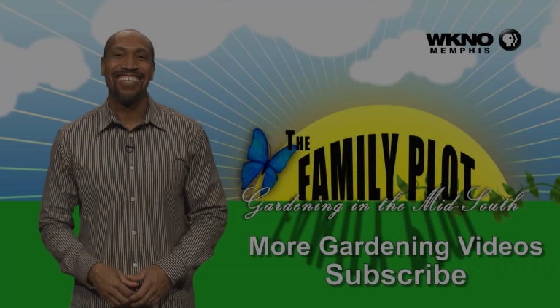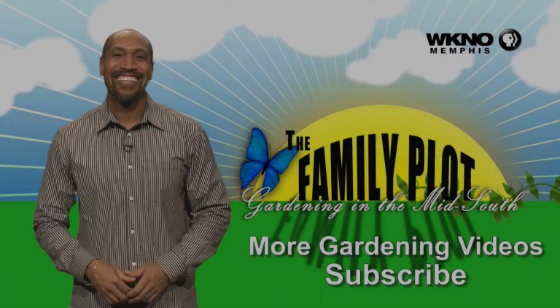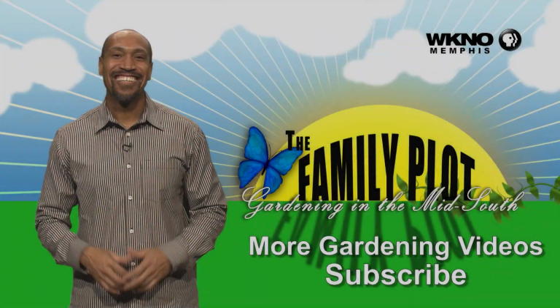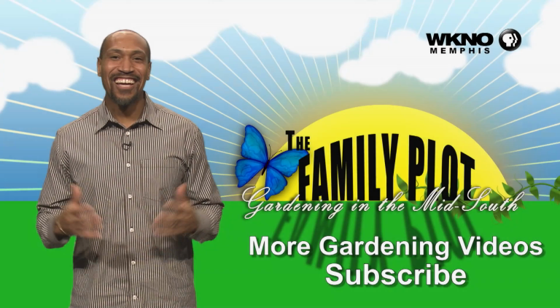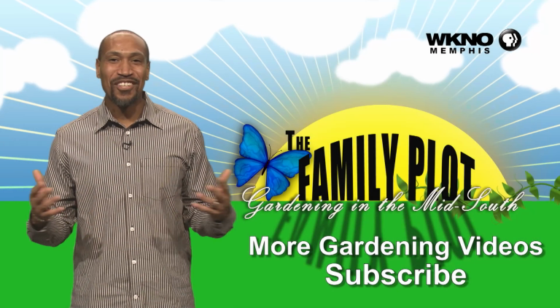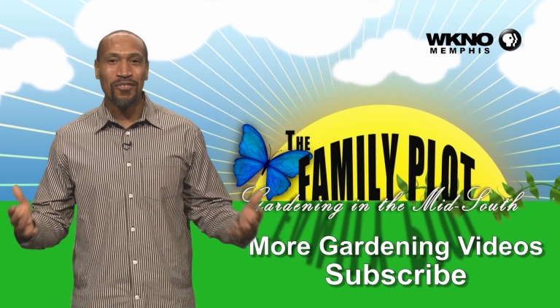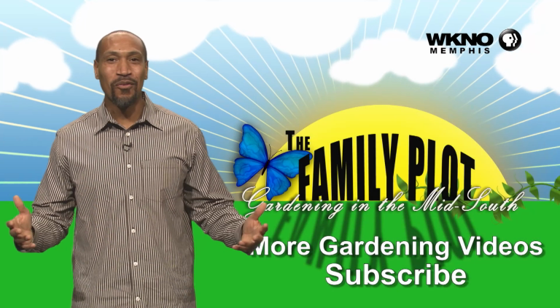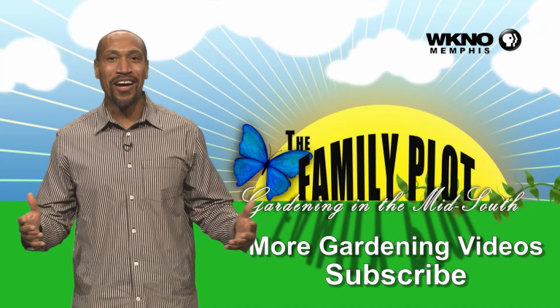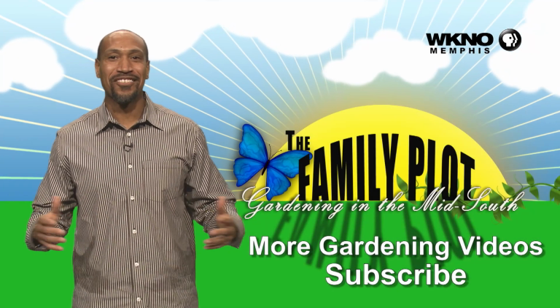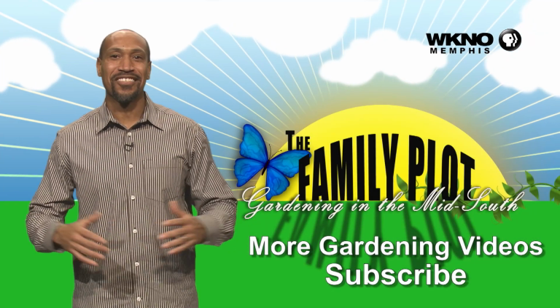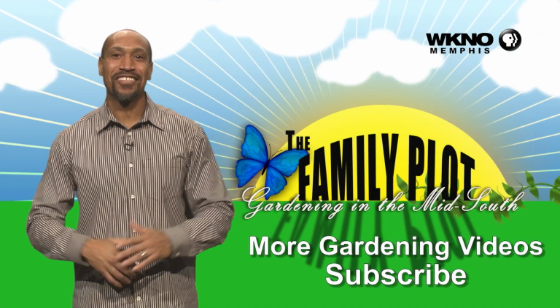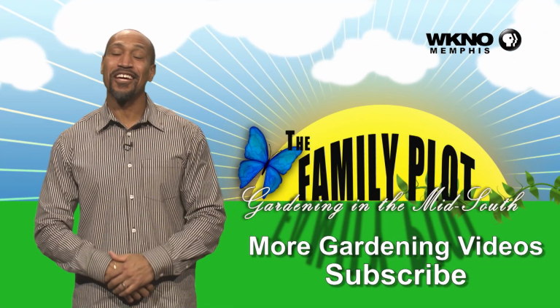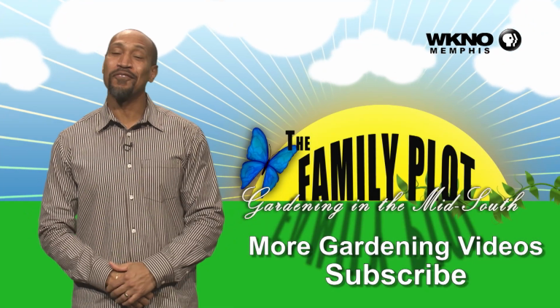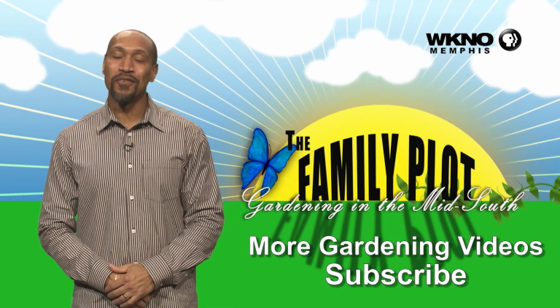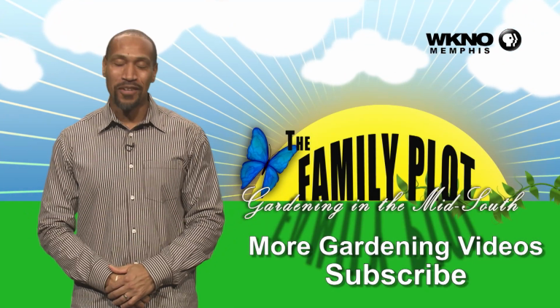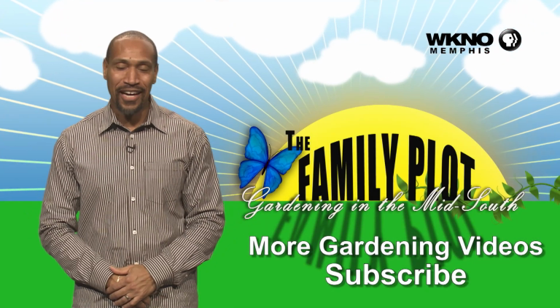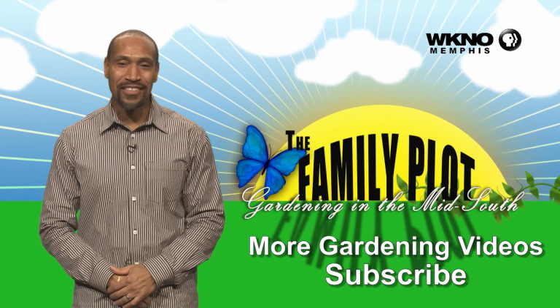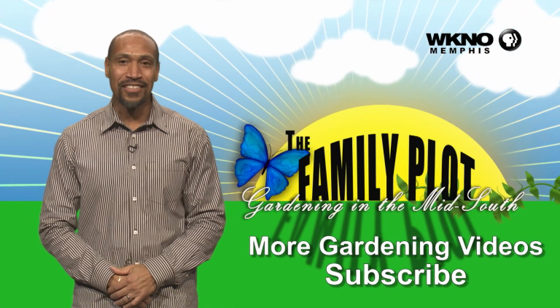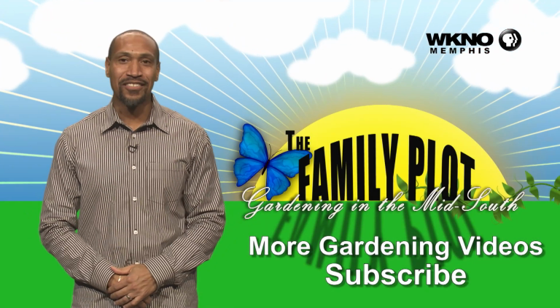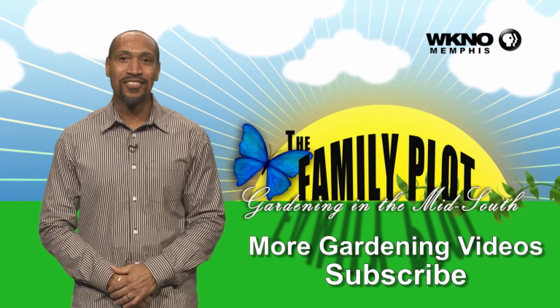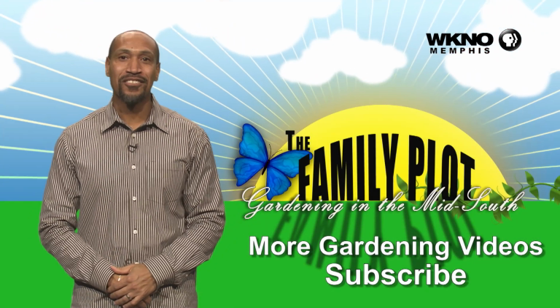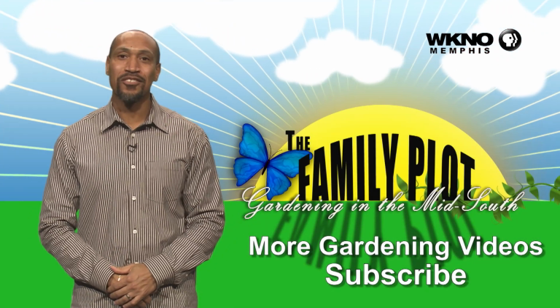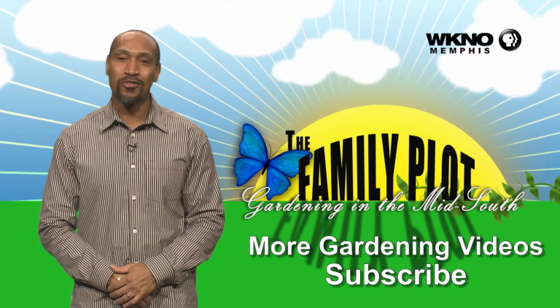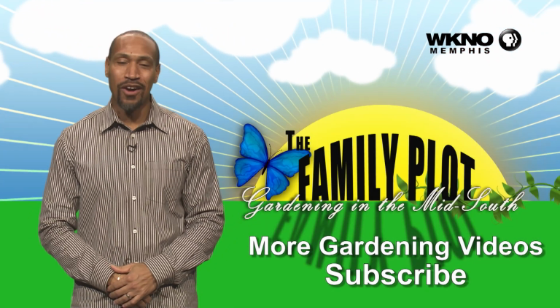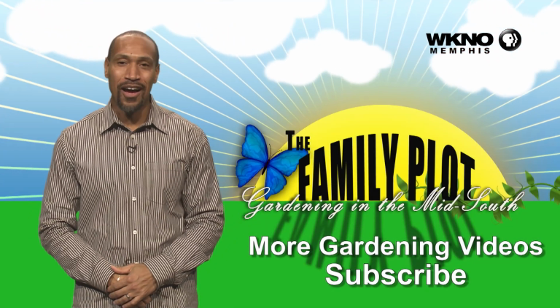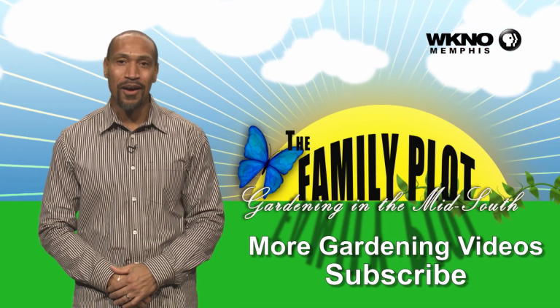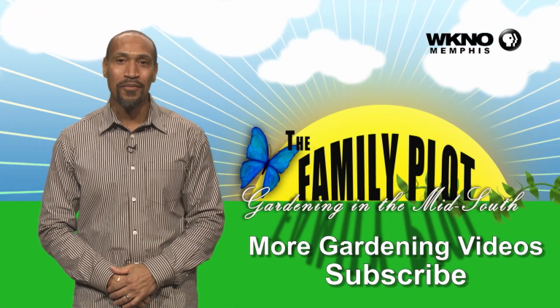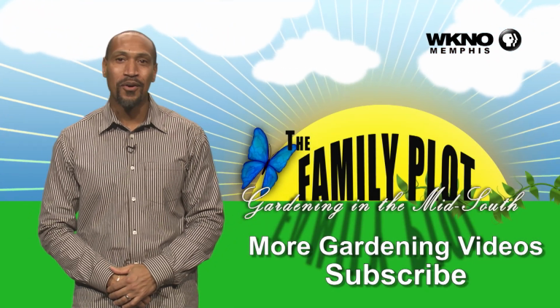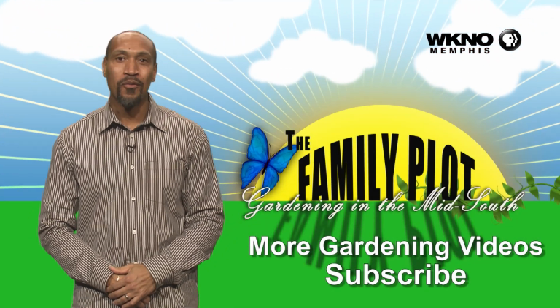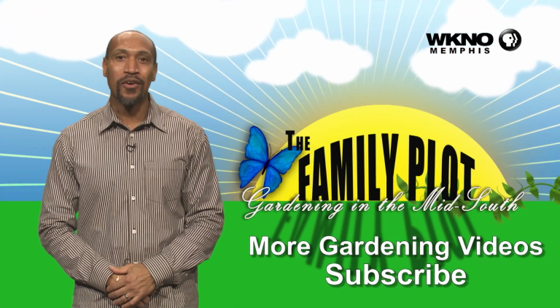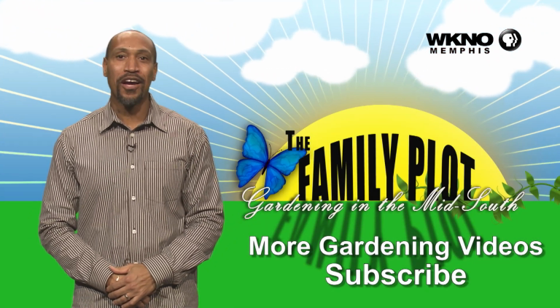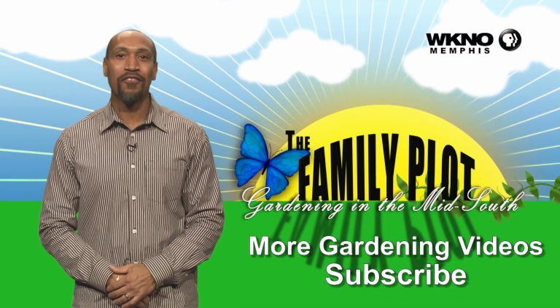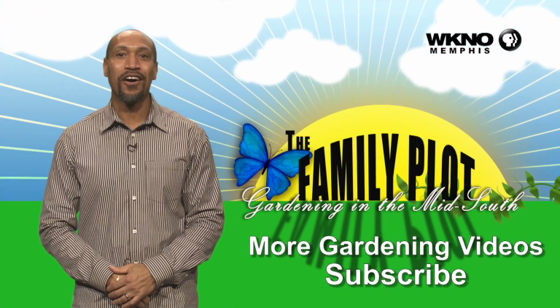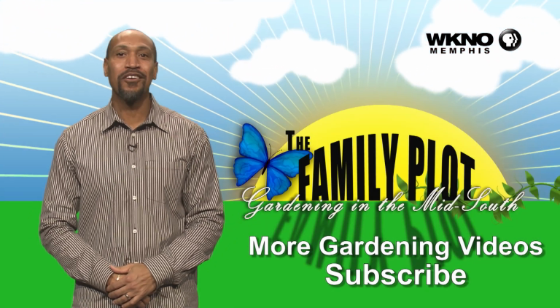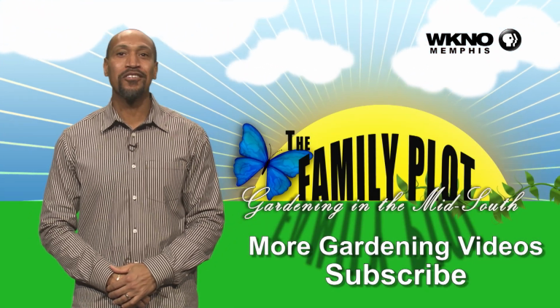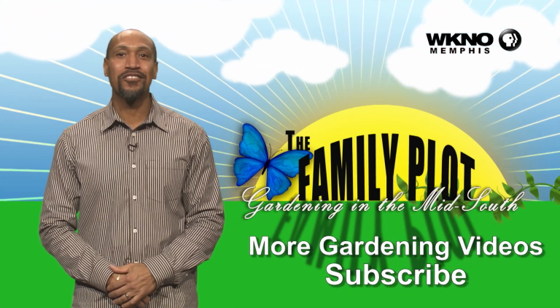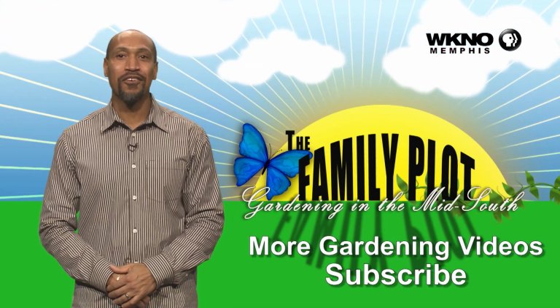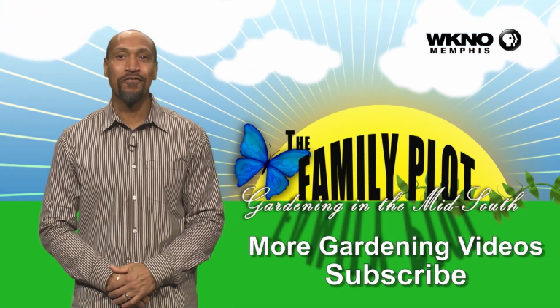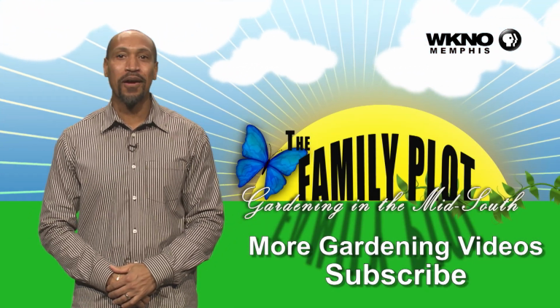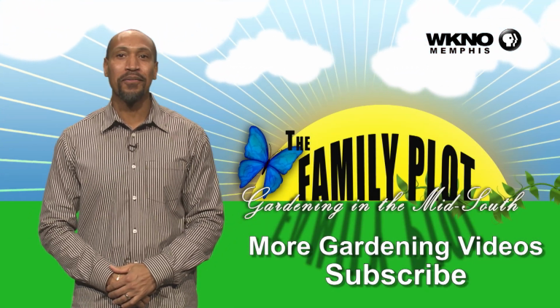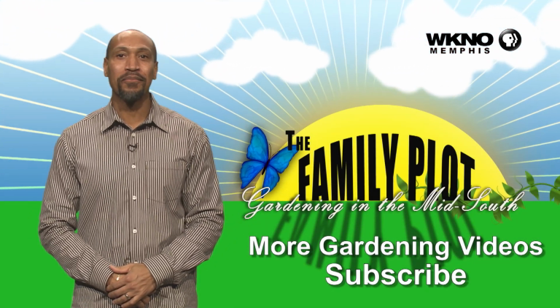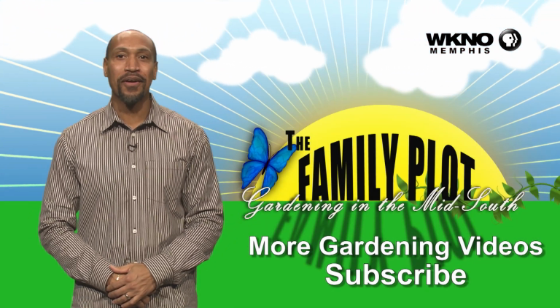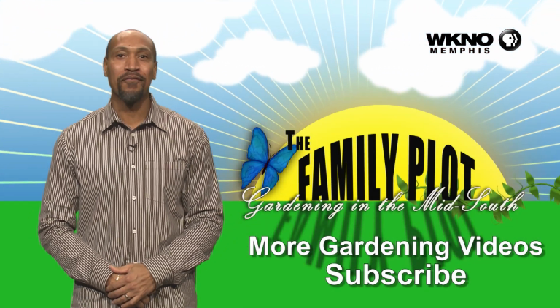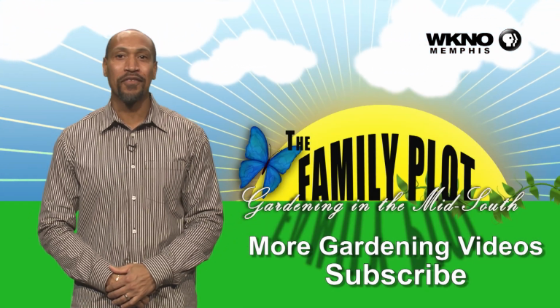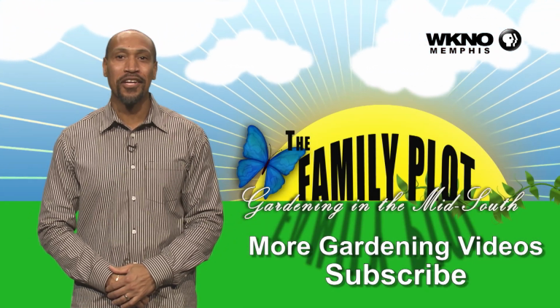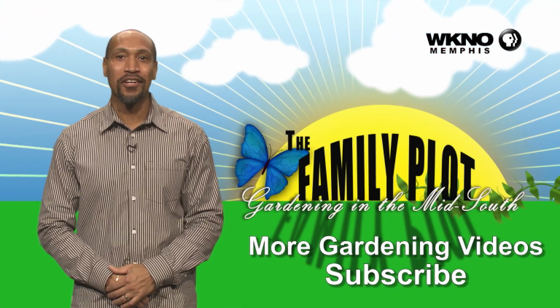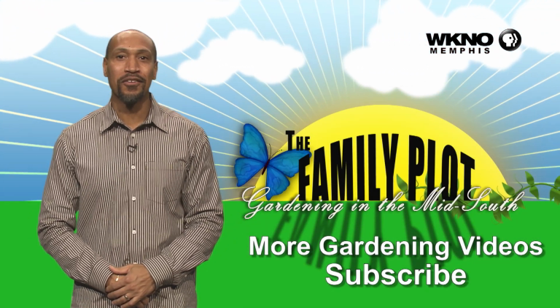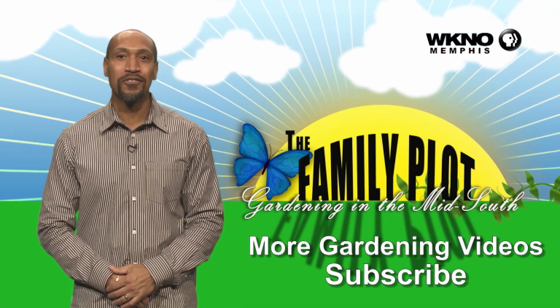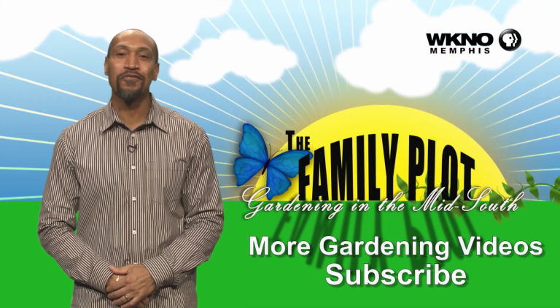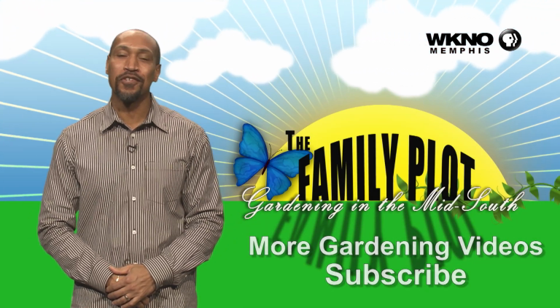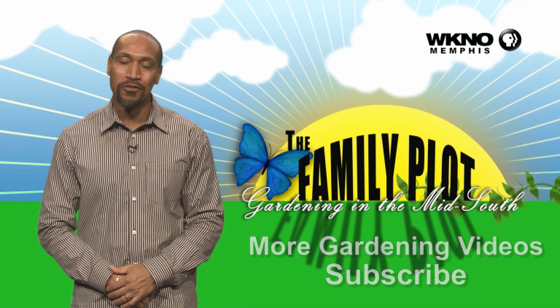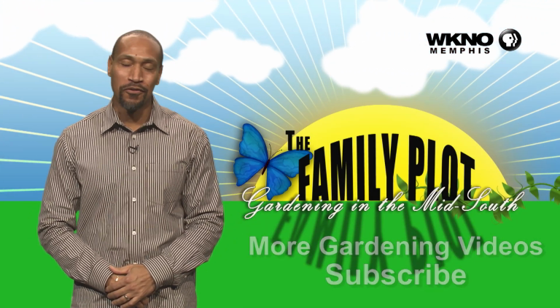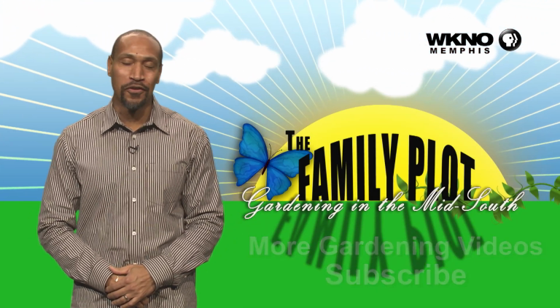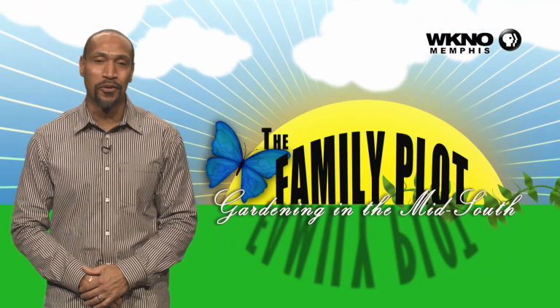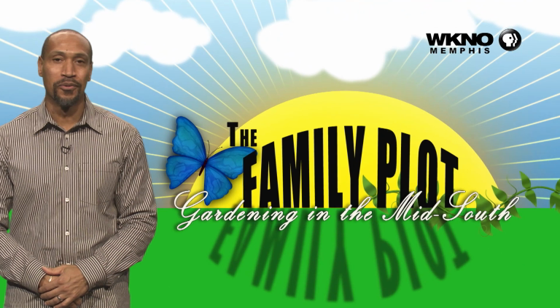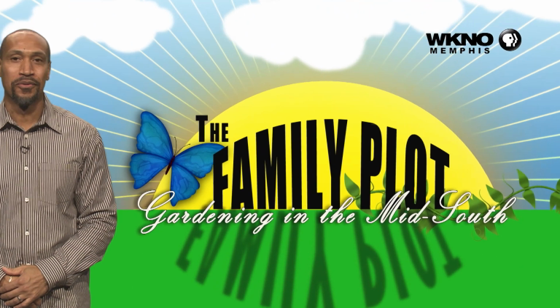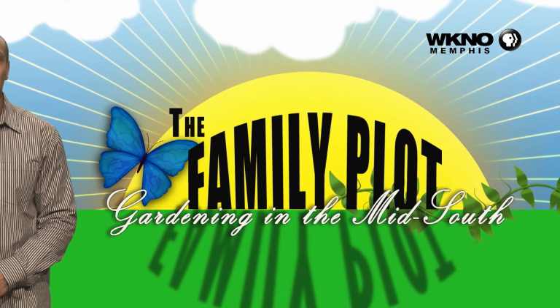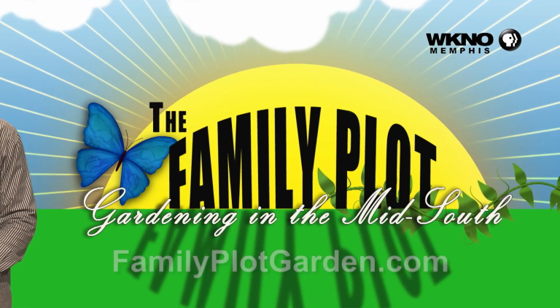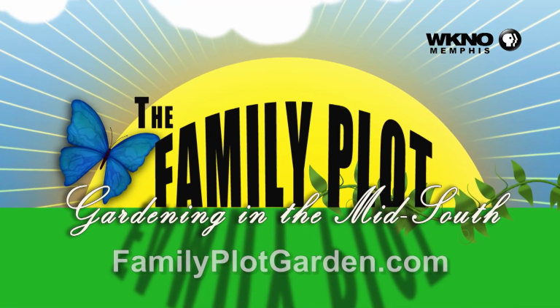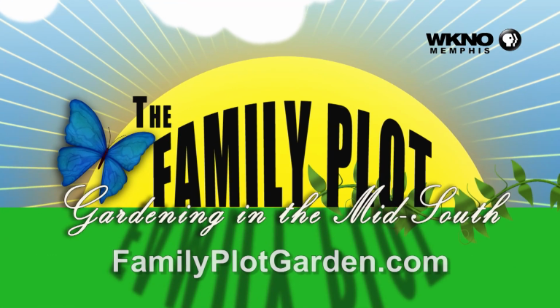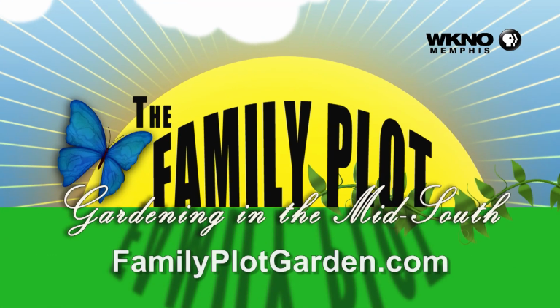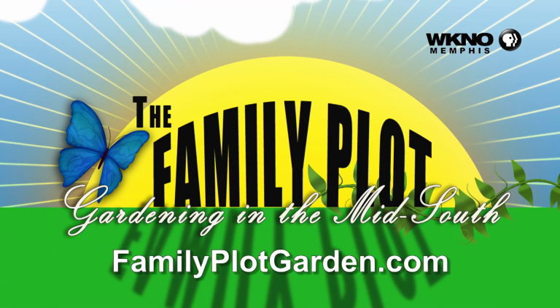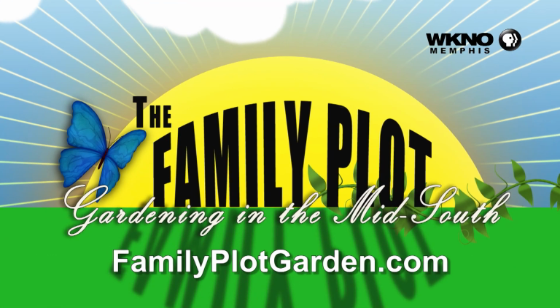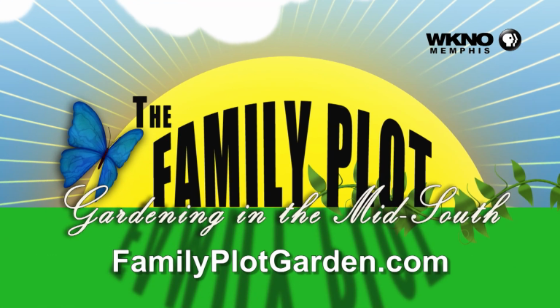Thanks for watching. If you liked it, subscribe. We have hundreds of Family Plot videos for you to view.